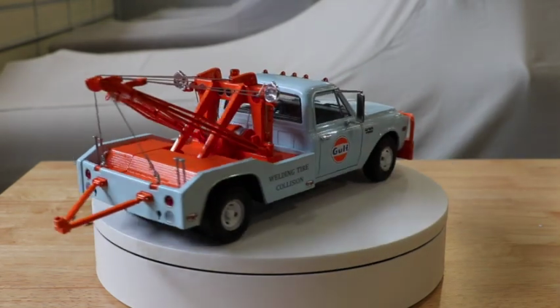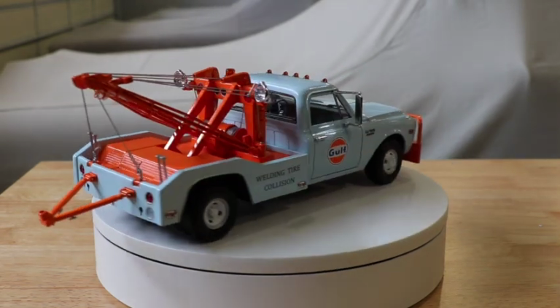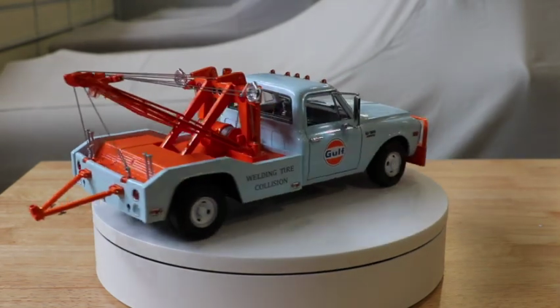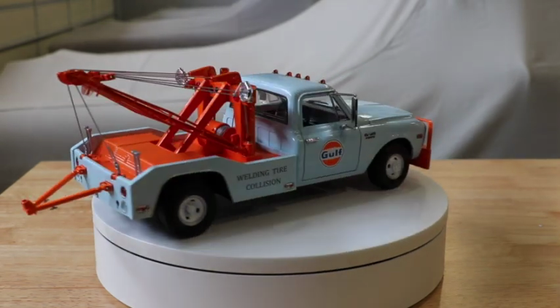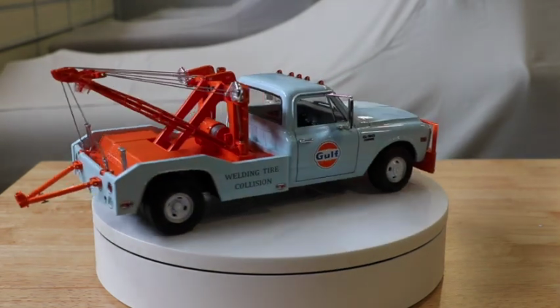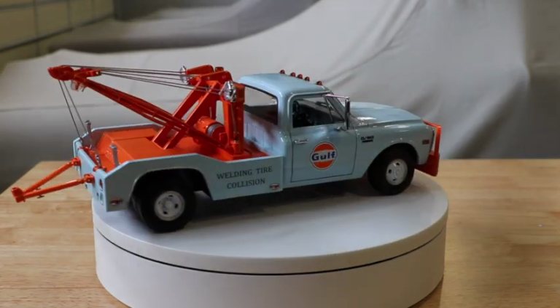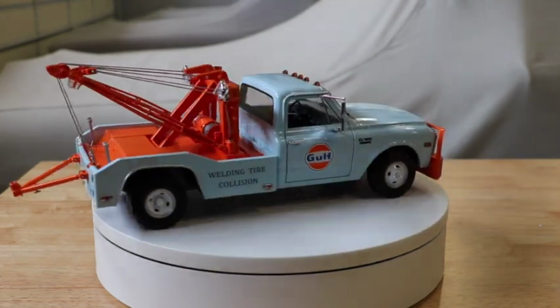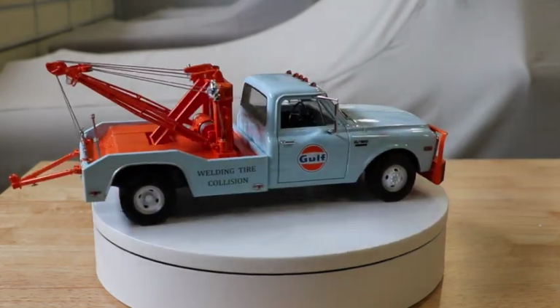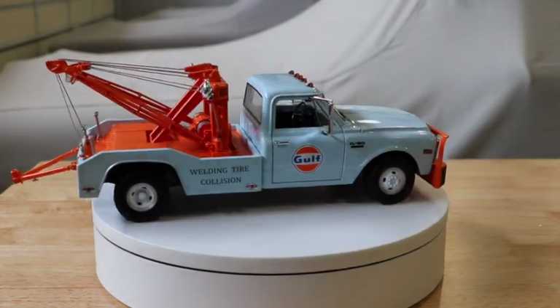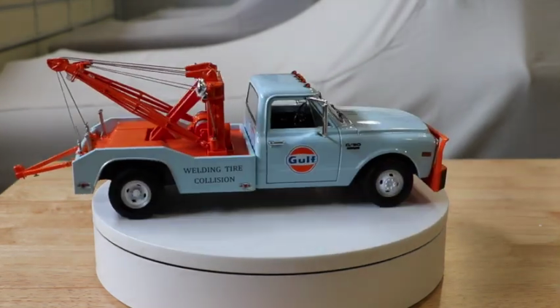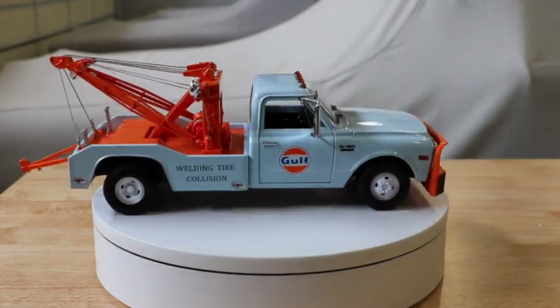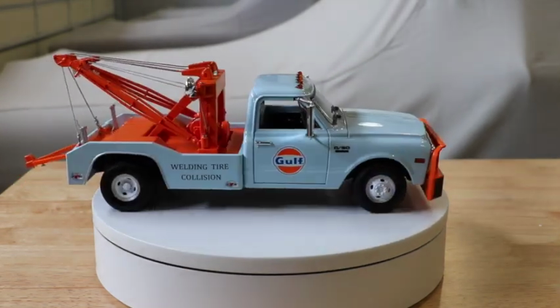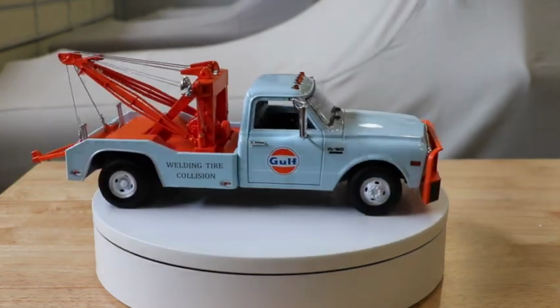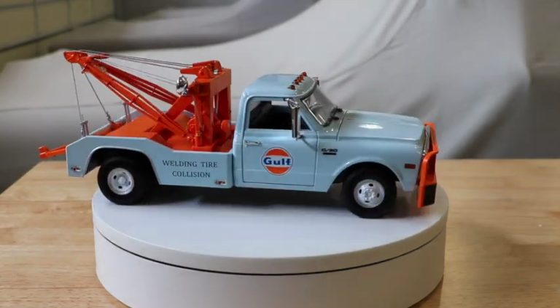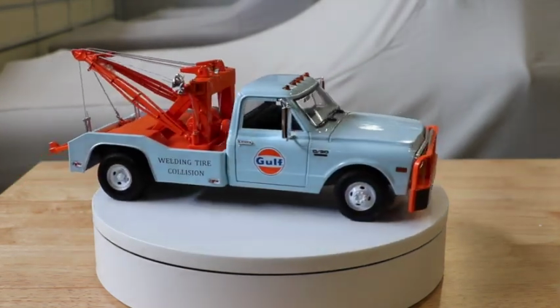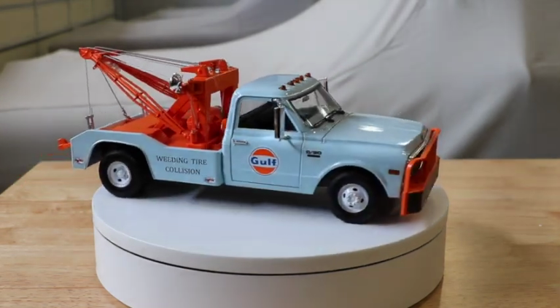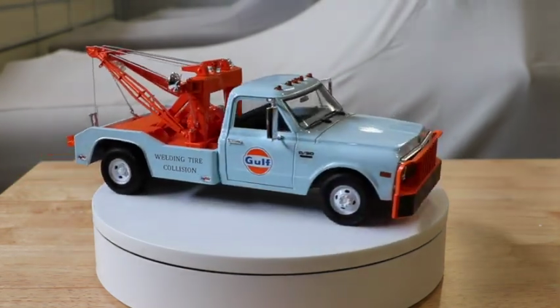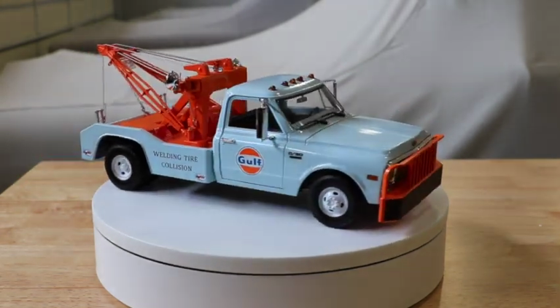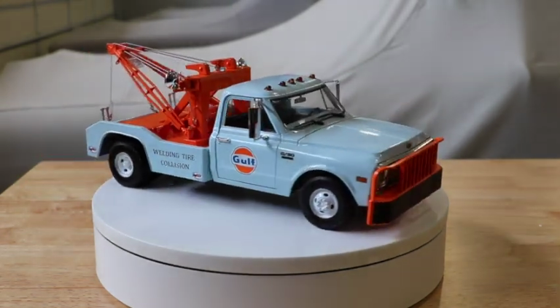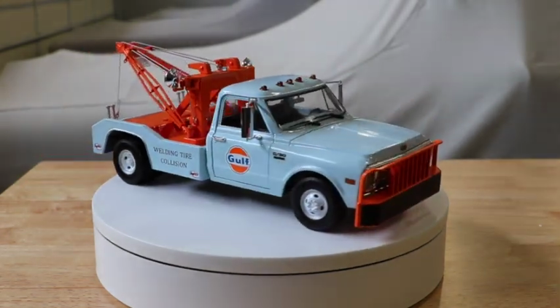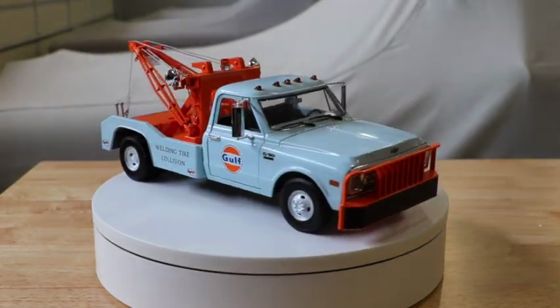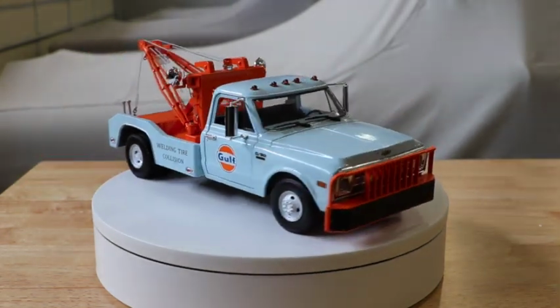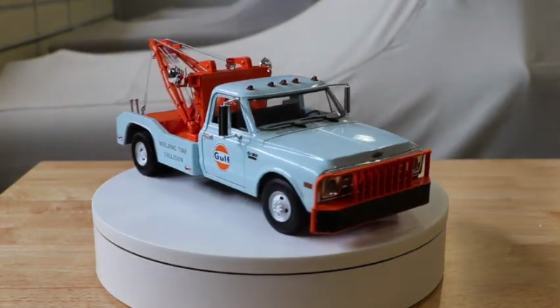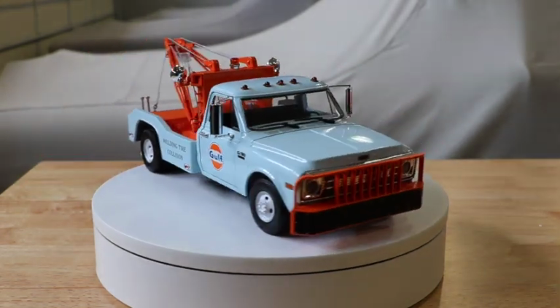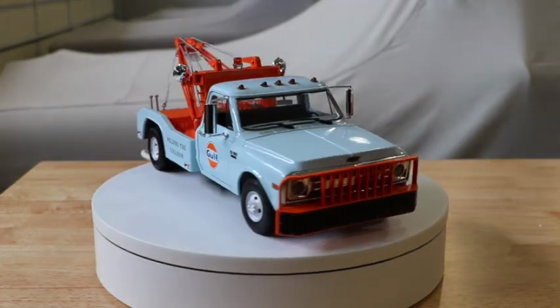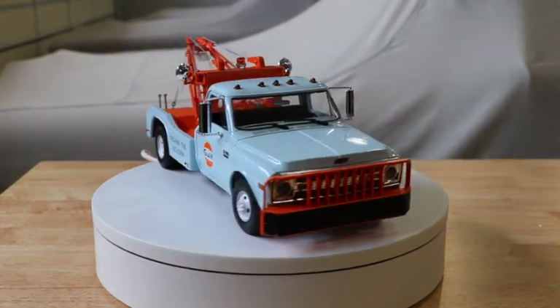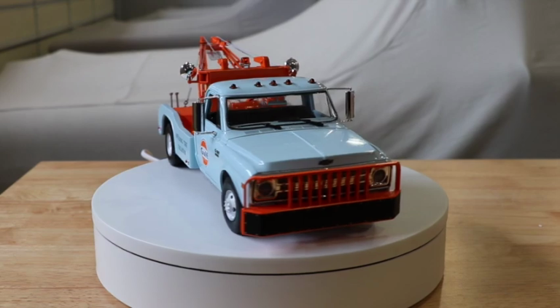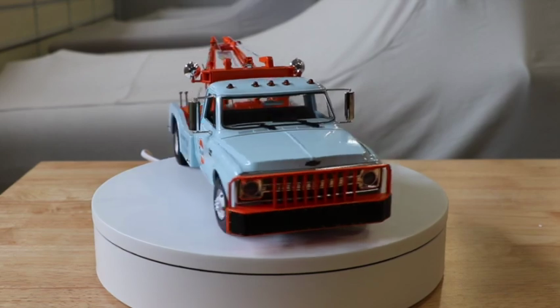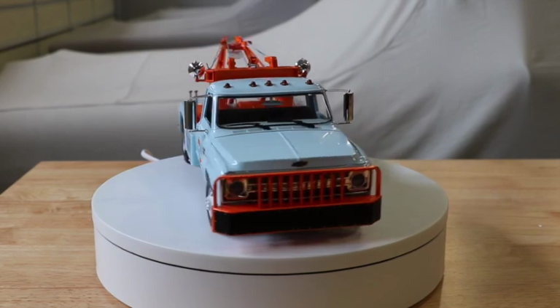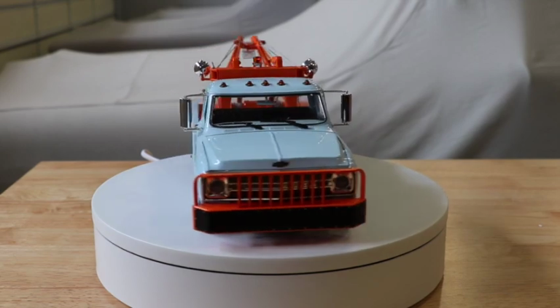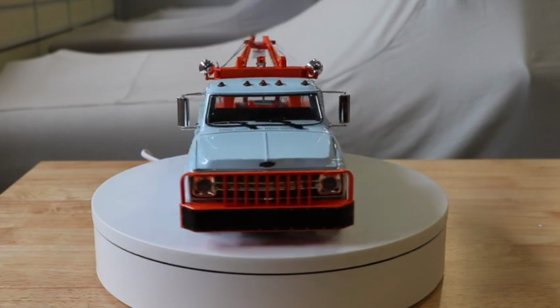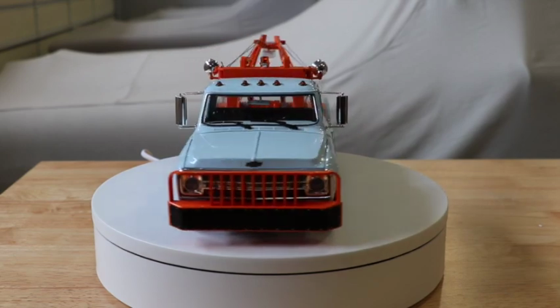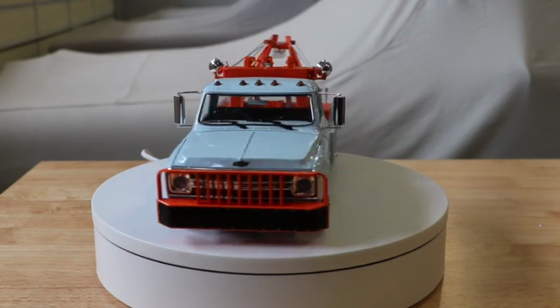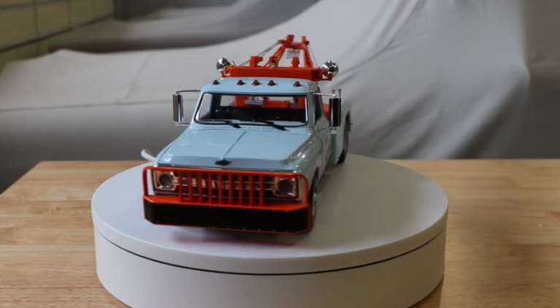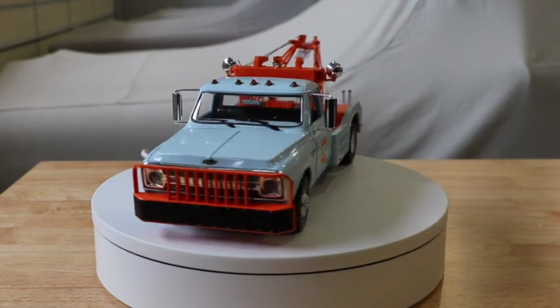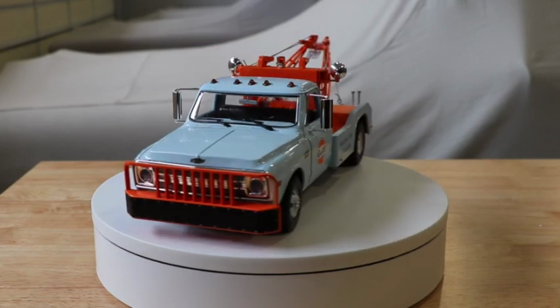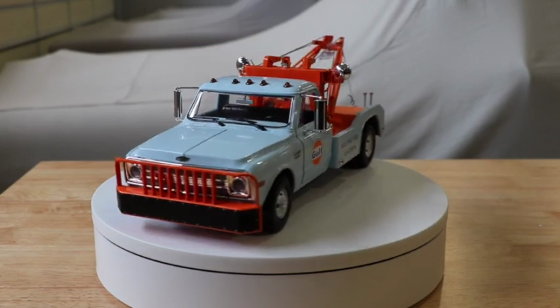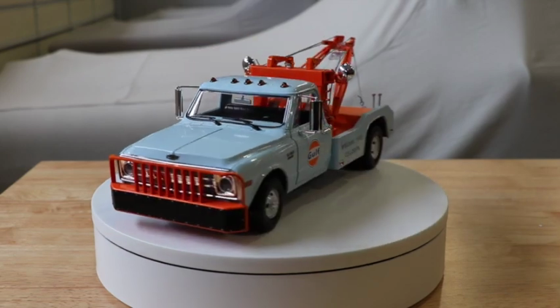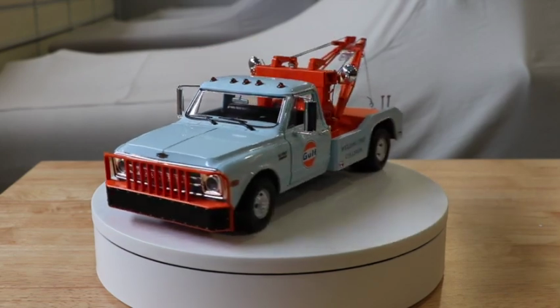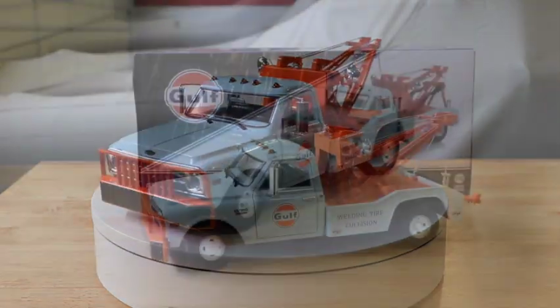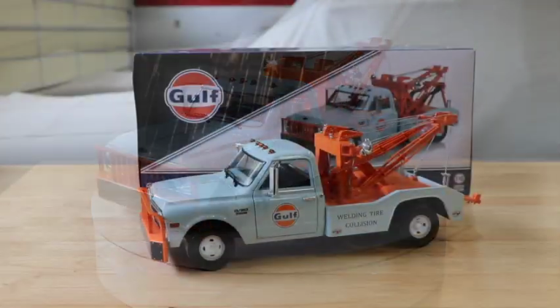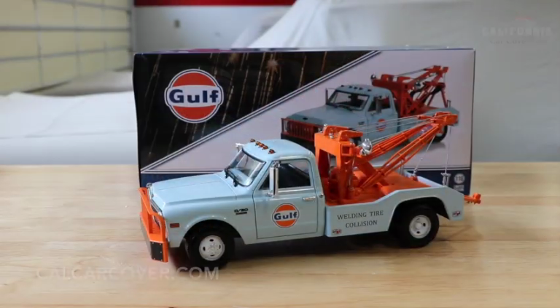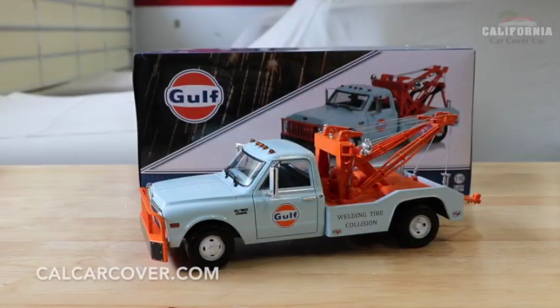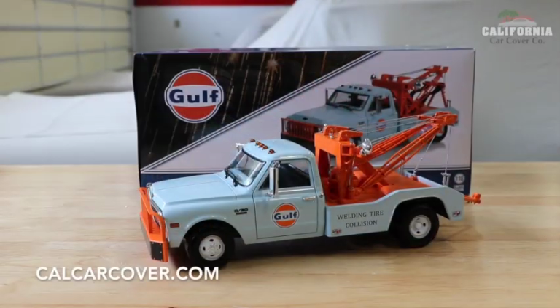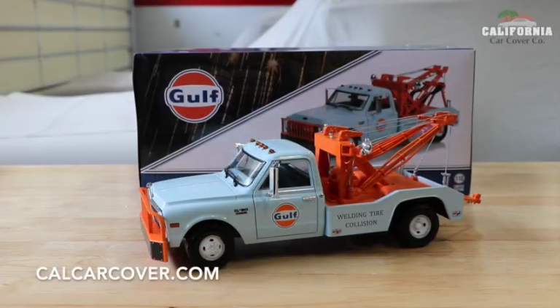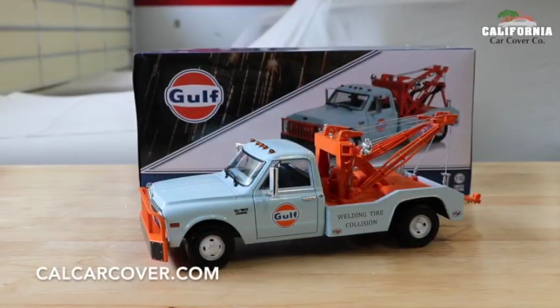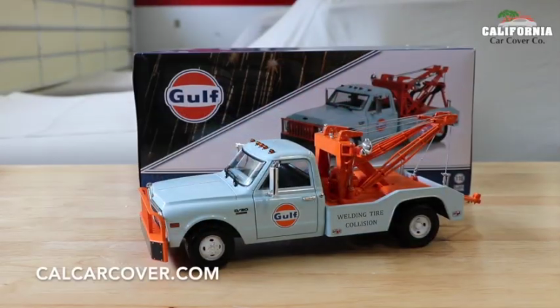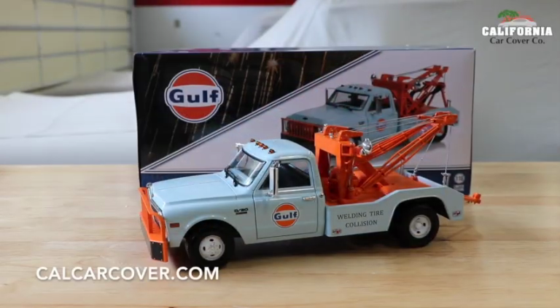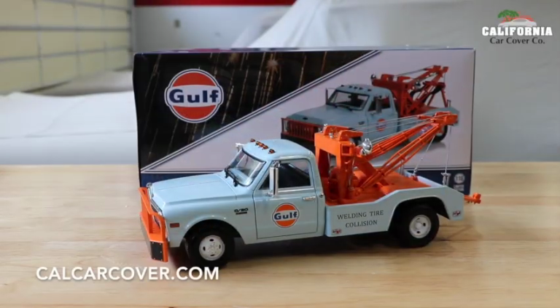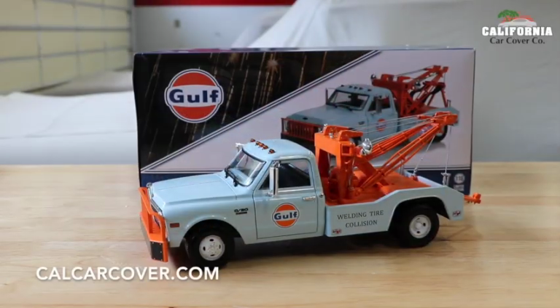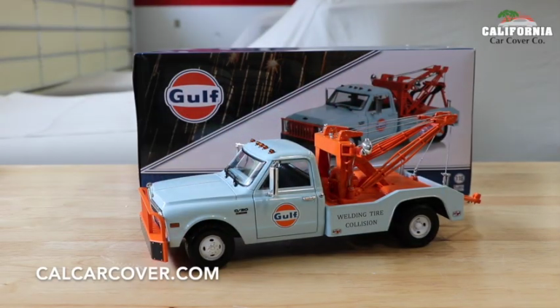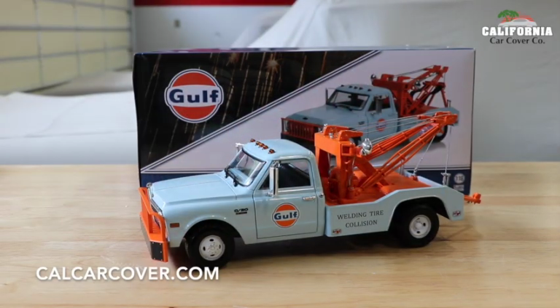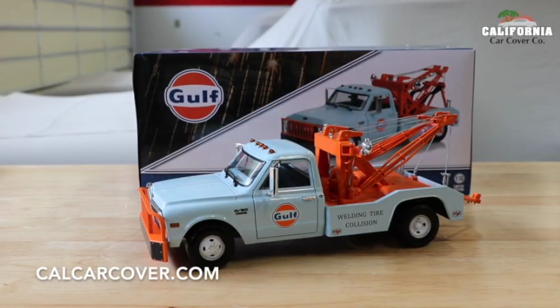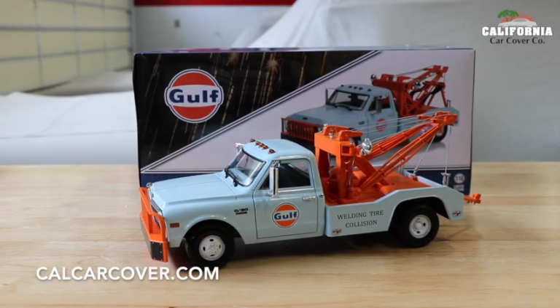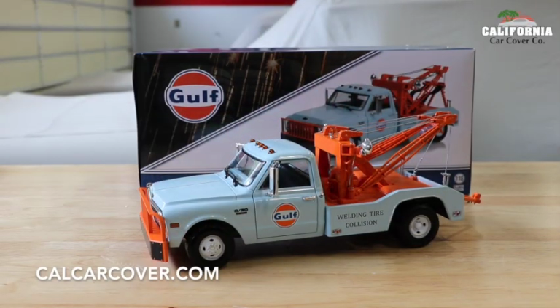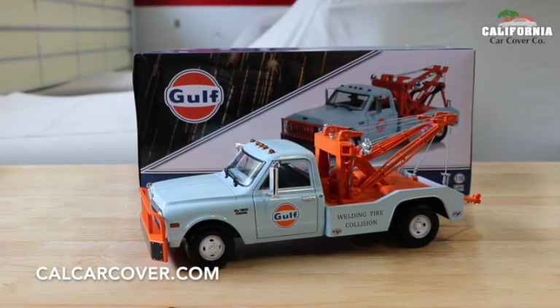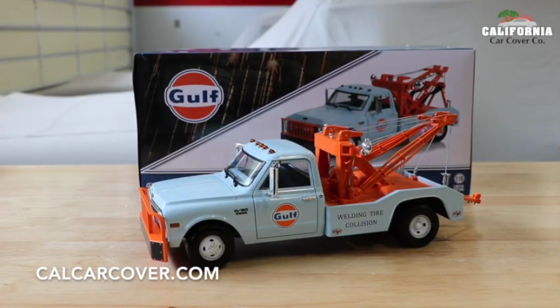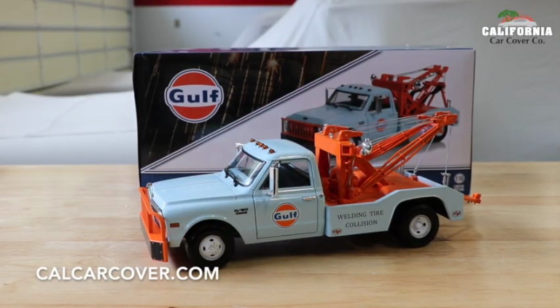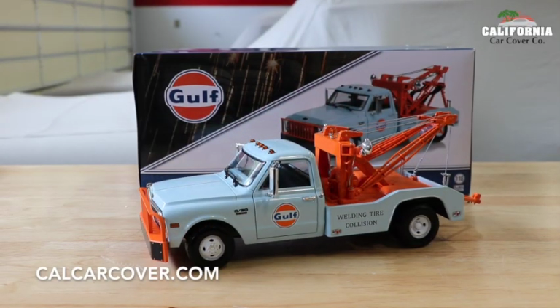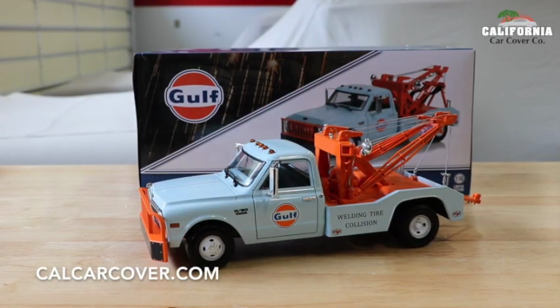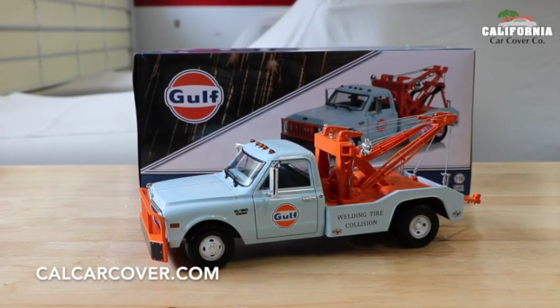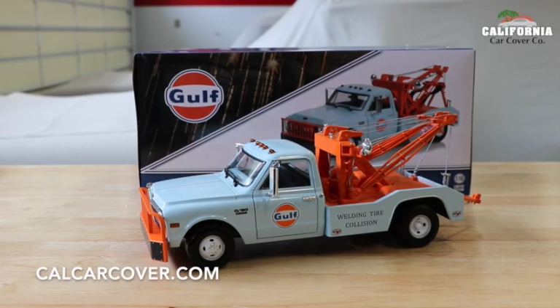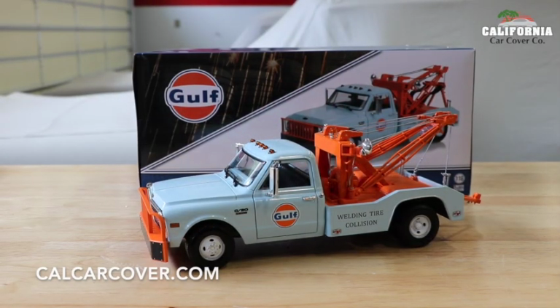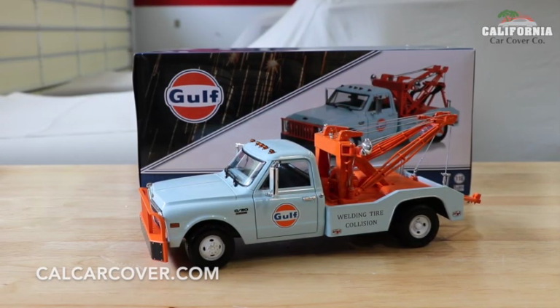This 1:18 scale model includes a colorful display box and is produced in a limited edition by Greenlight Collectibles.